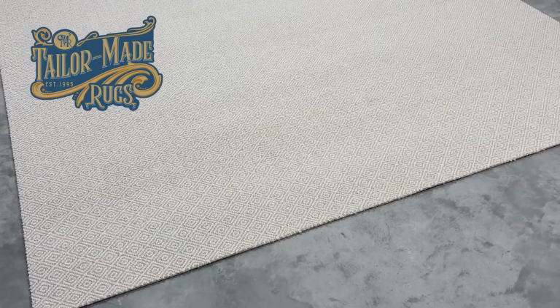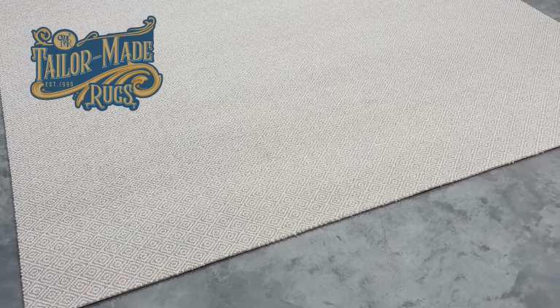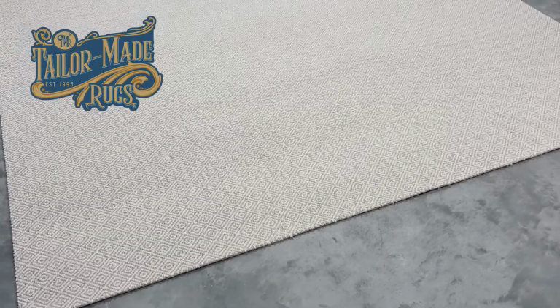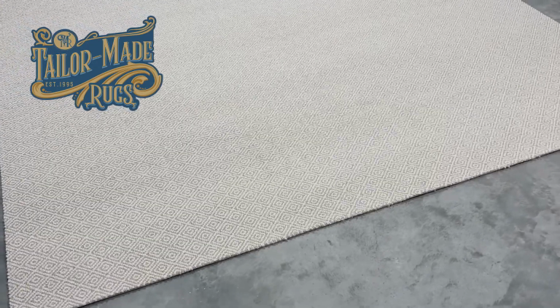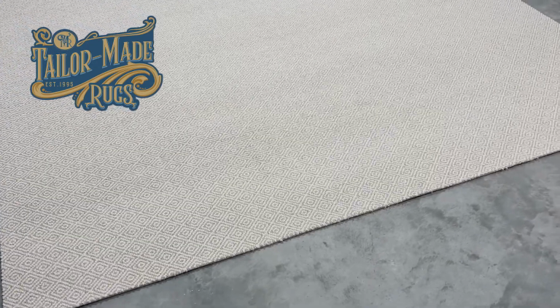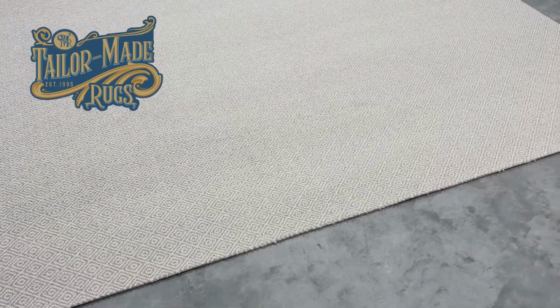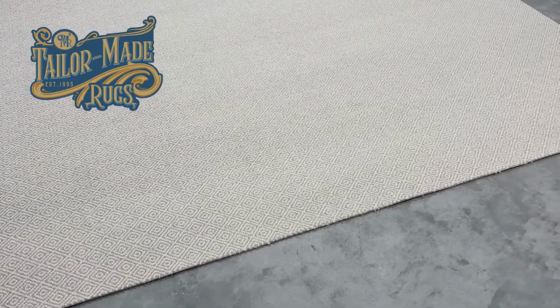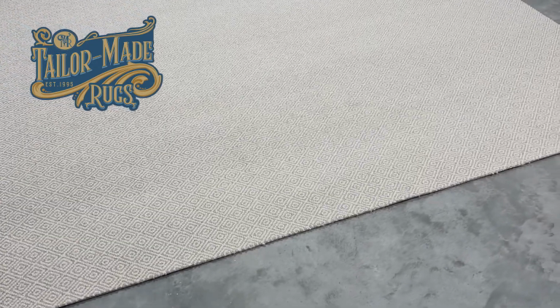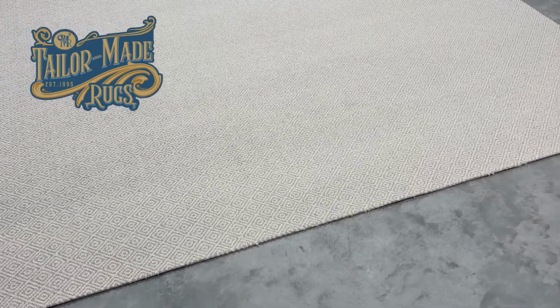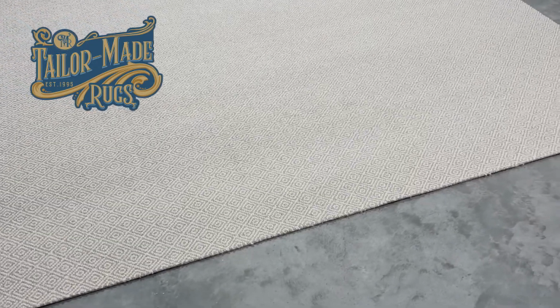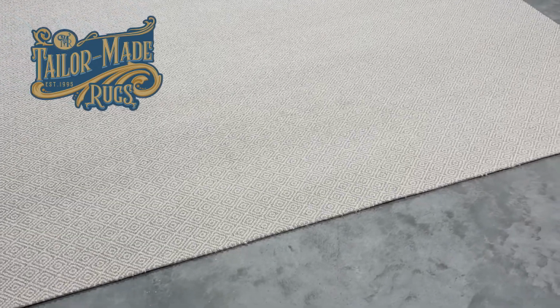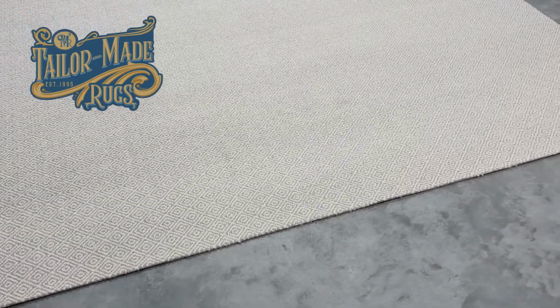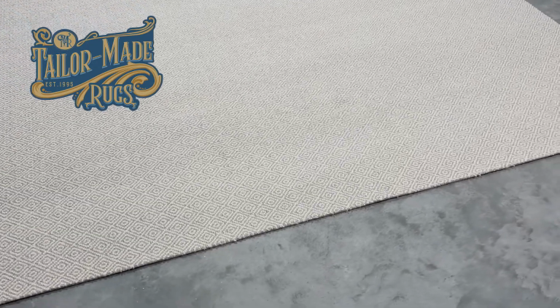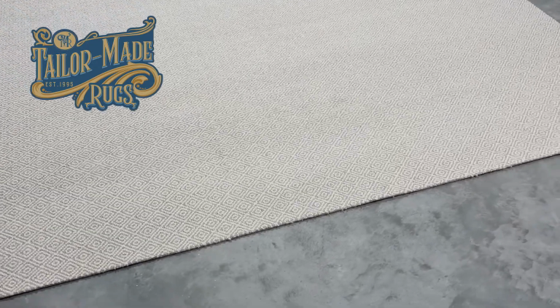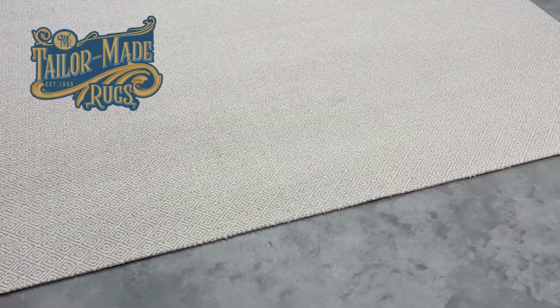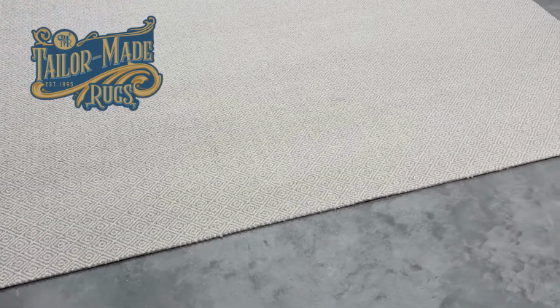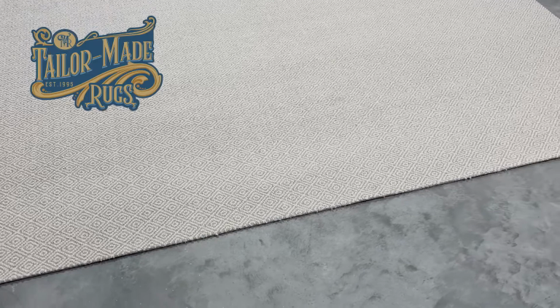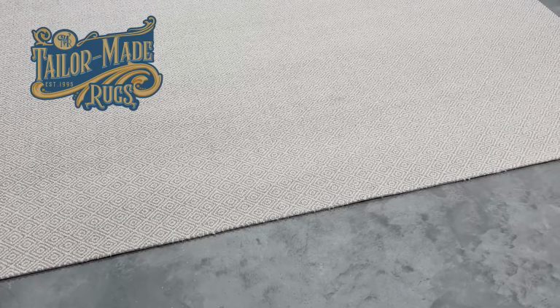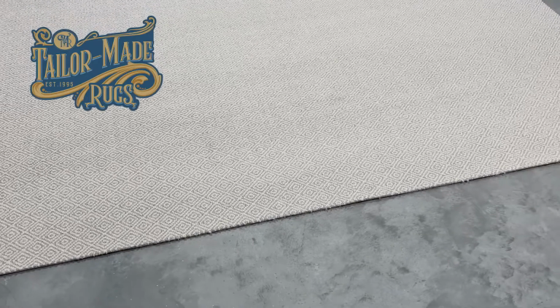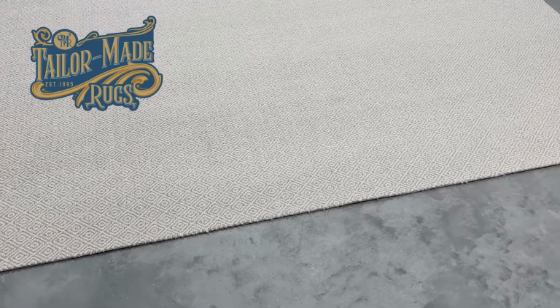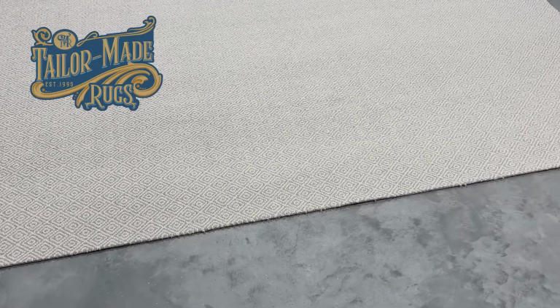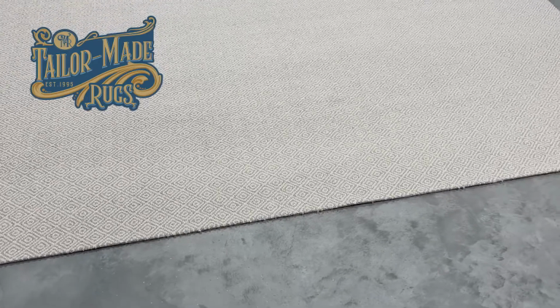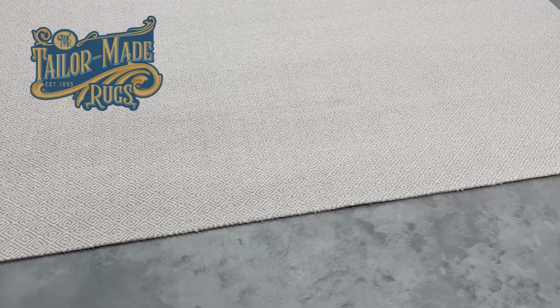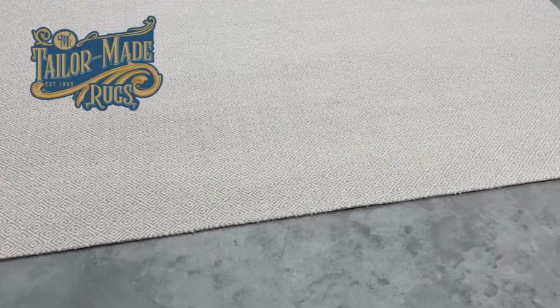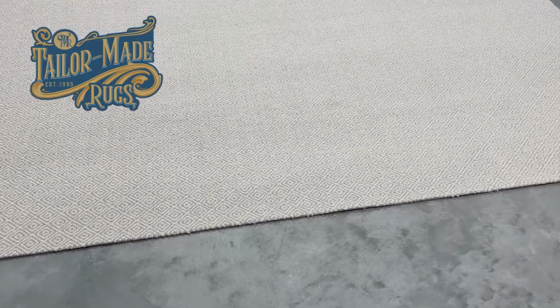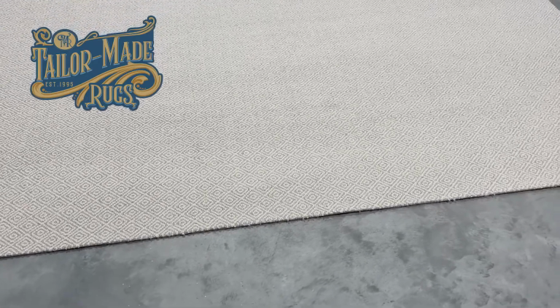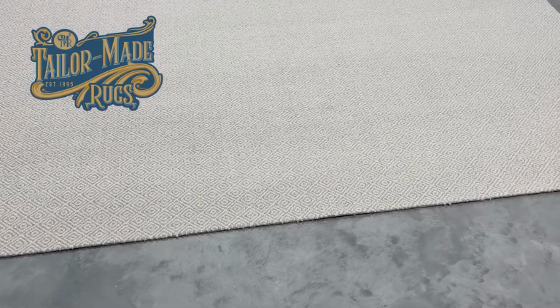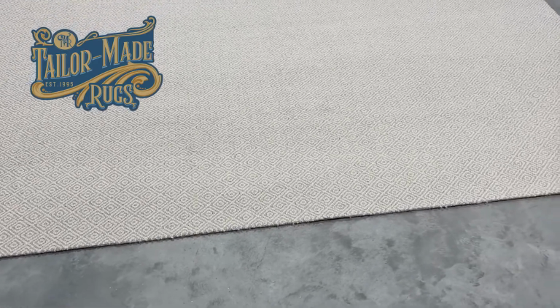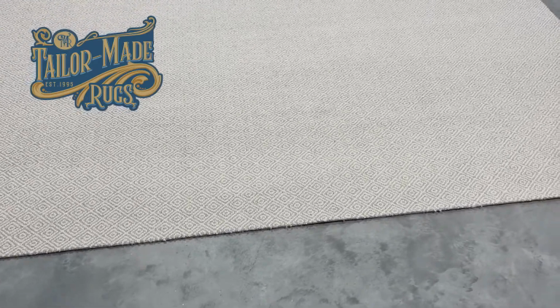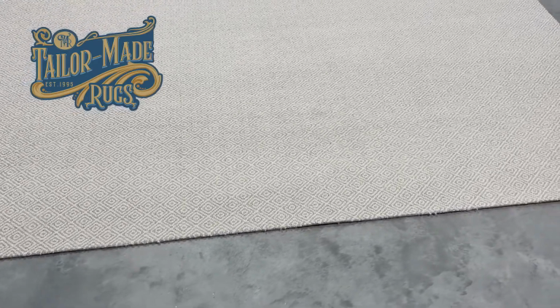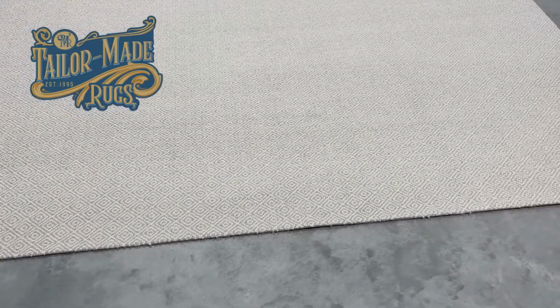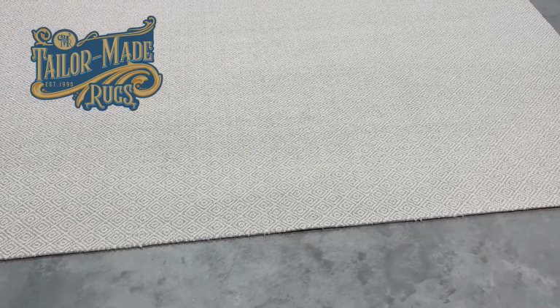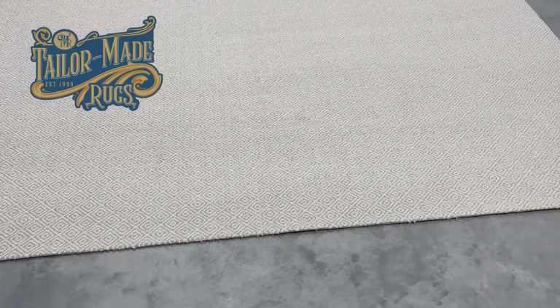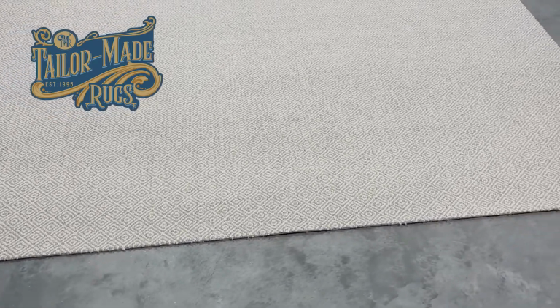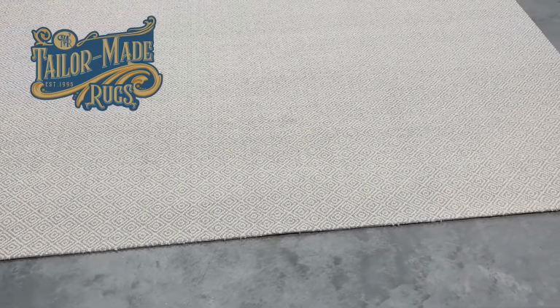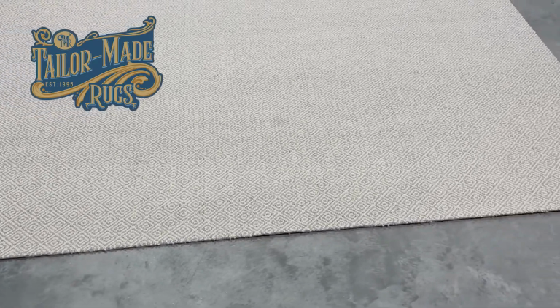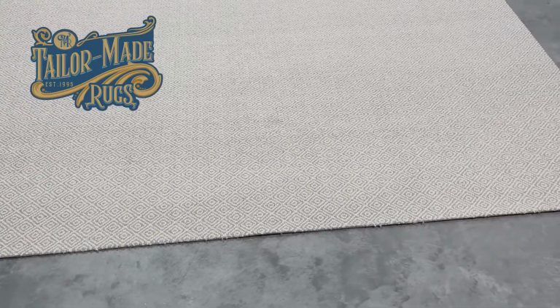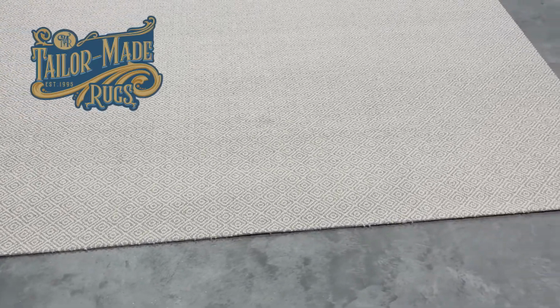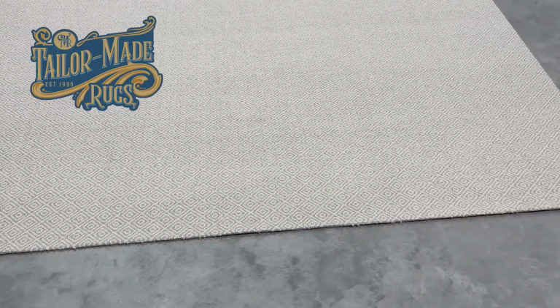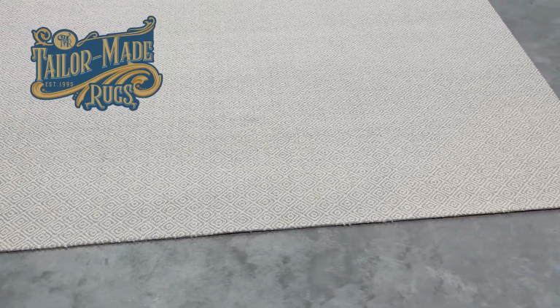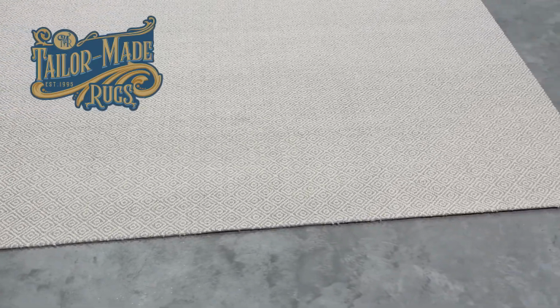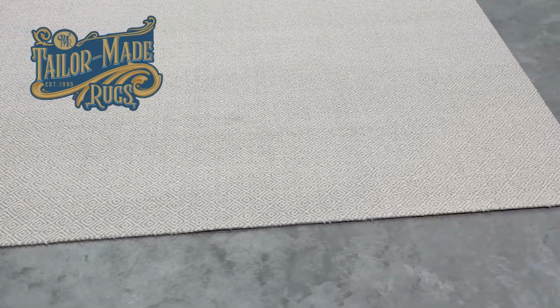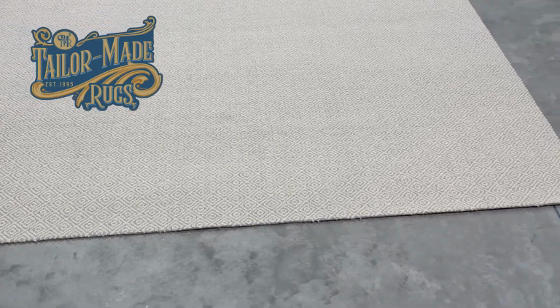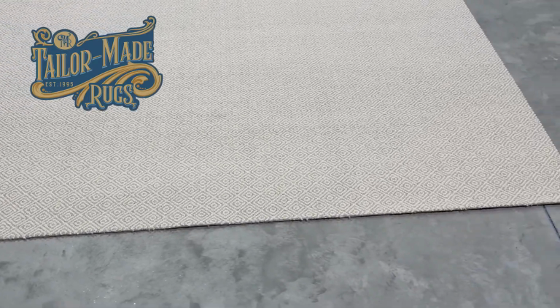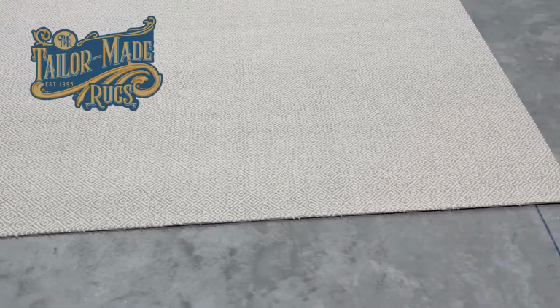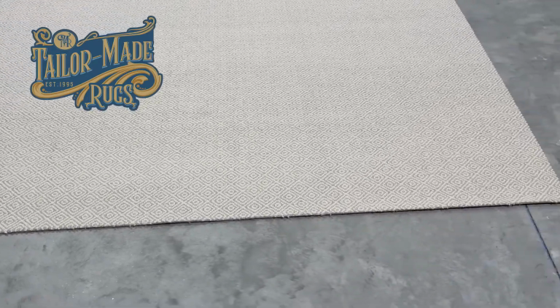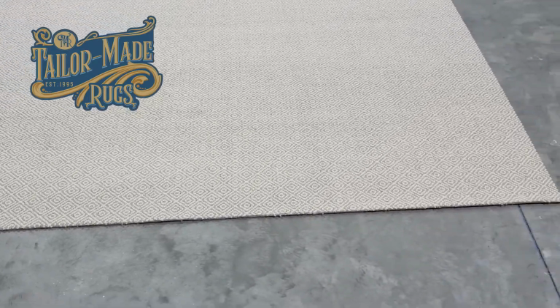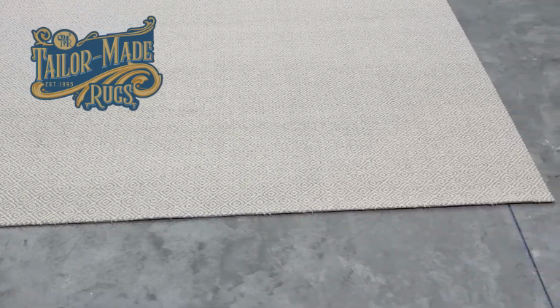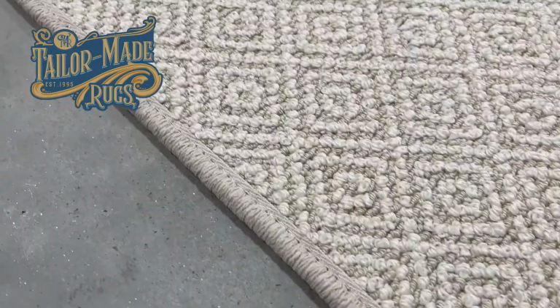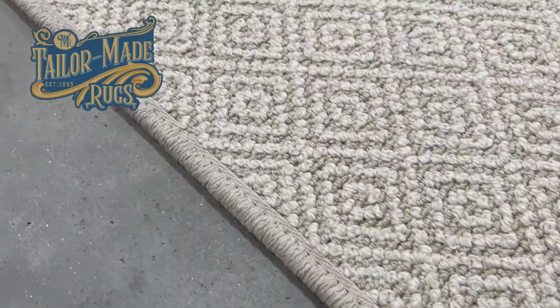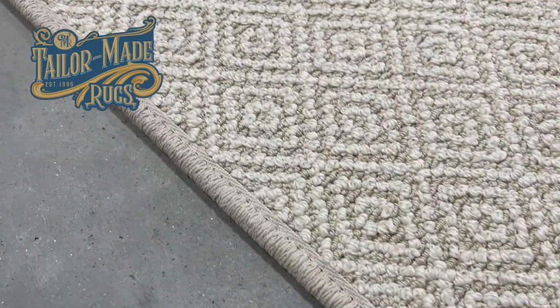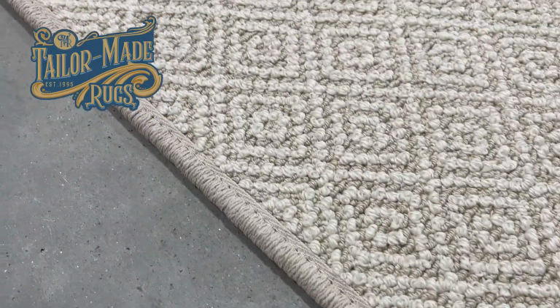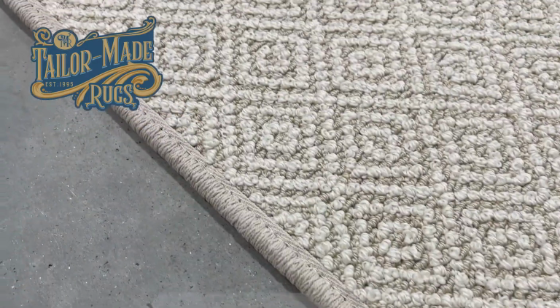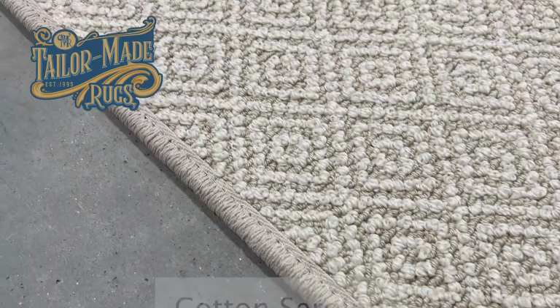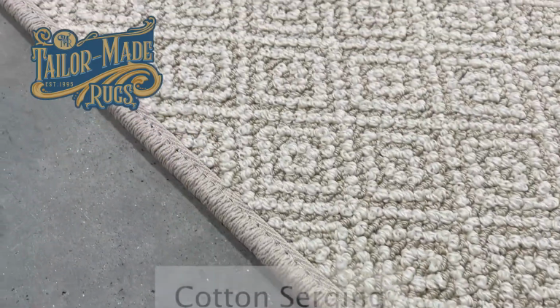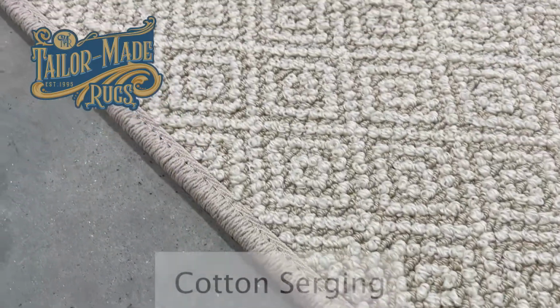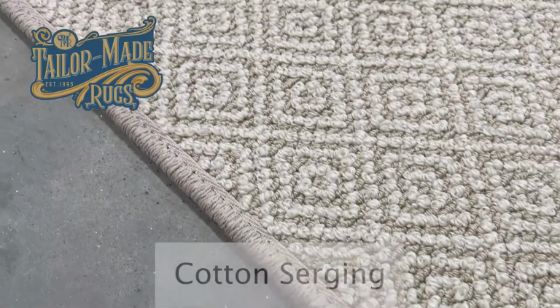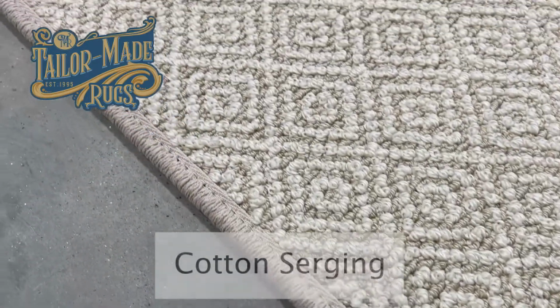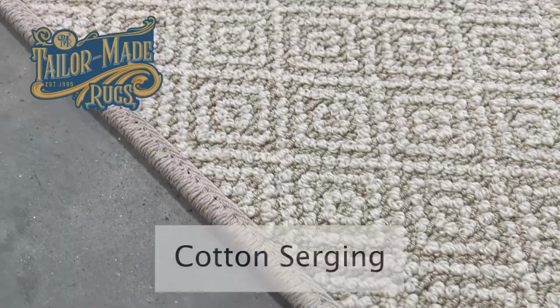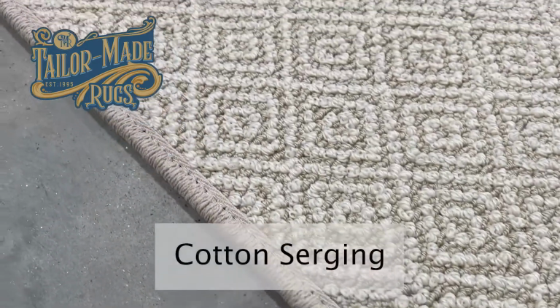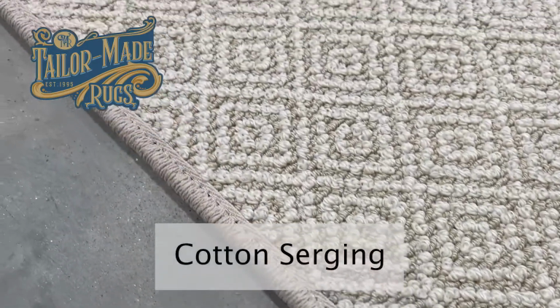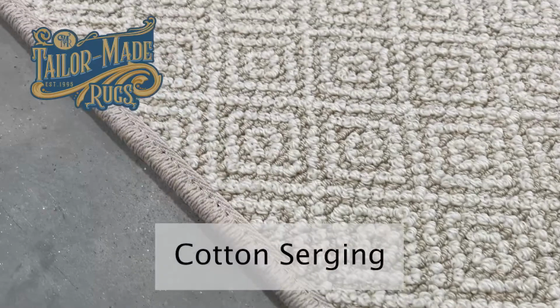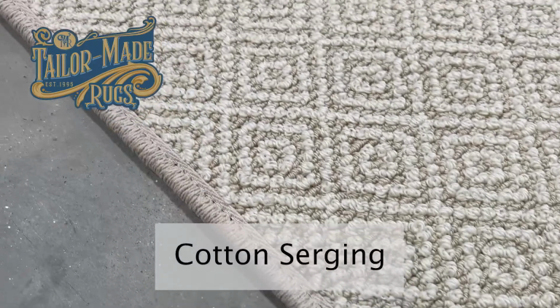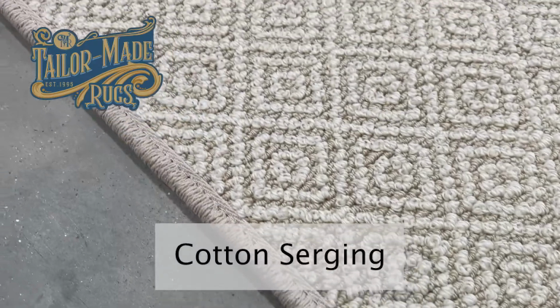Next, place an order for any carpet you'd like with a local flooring store. Then, select one of our seven rug finishing options.